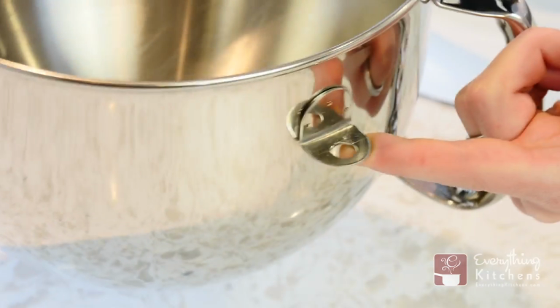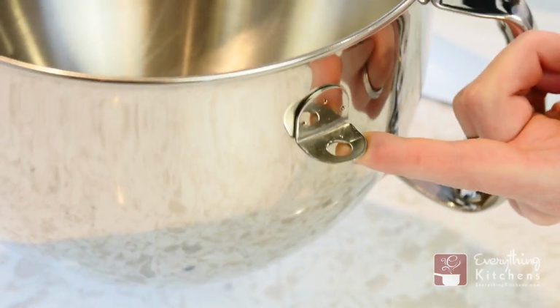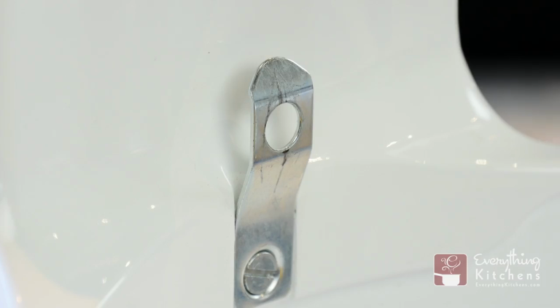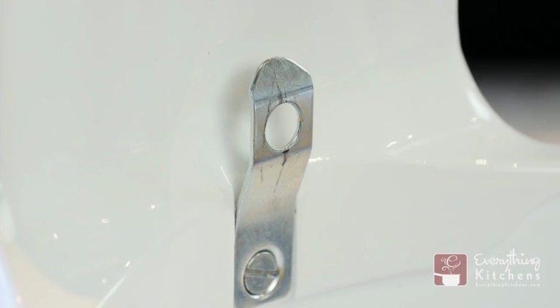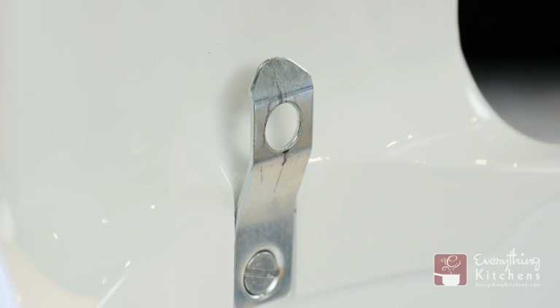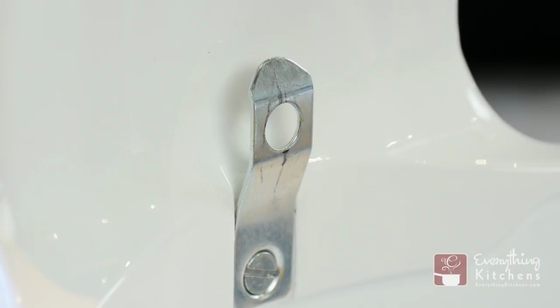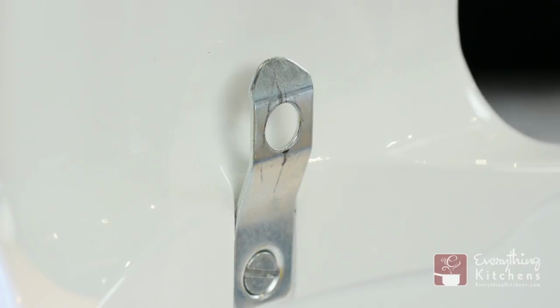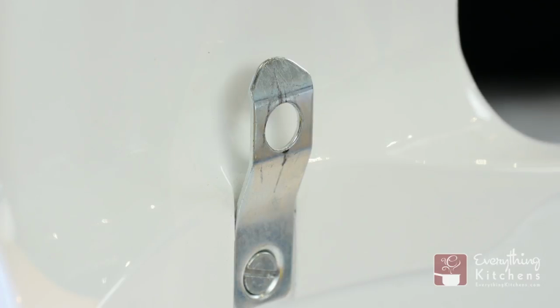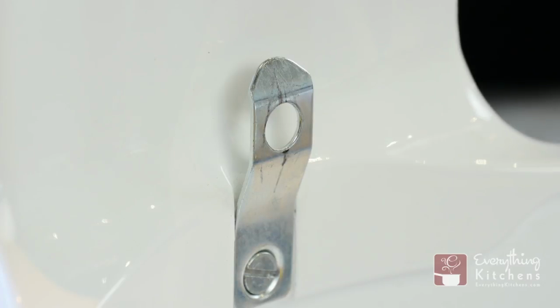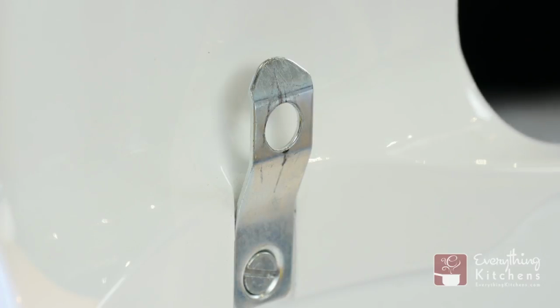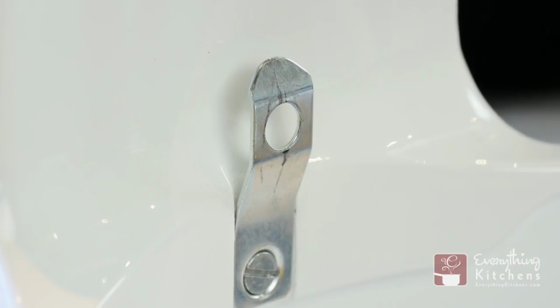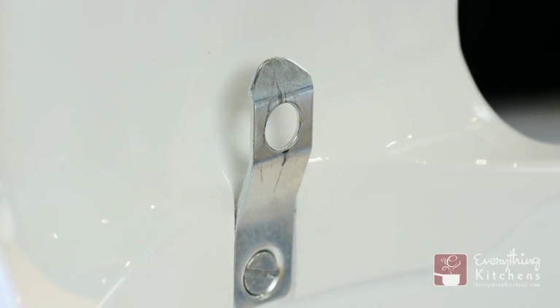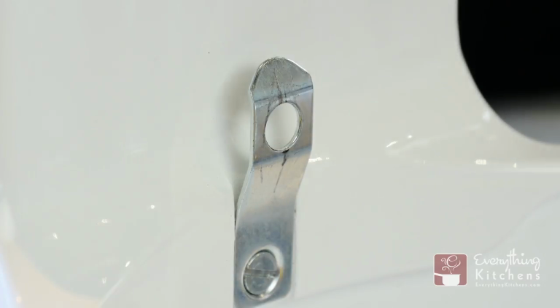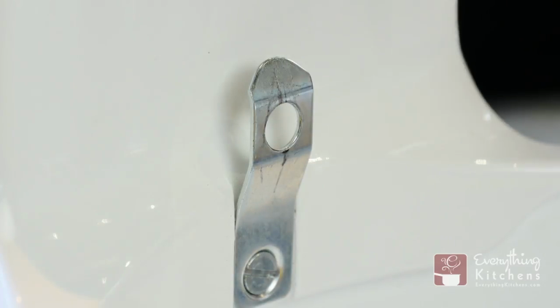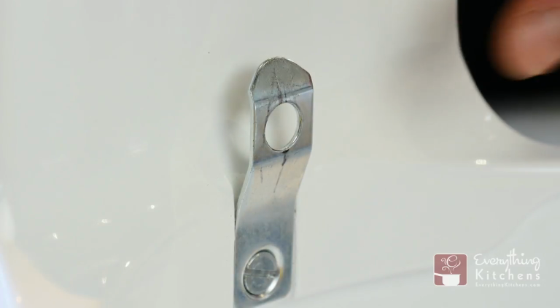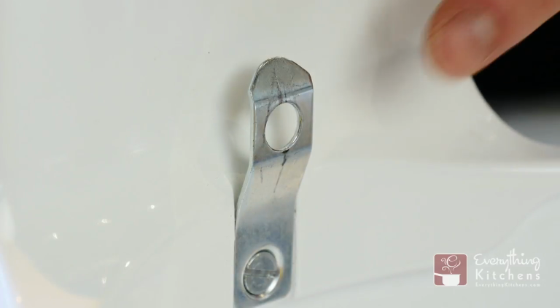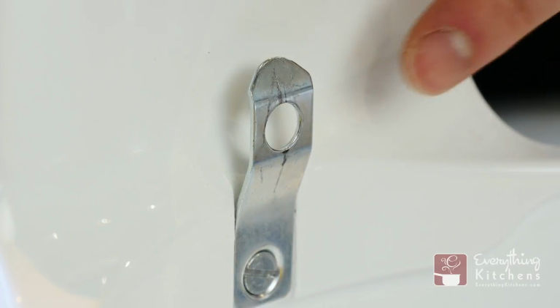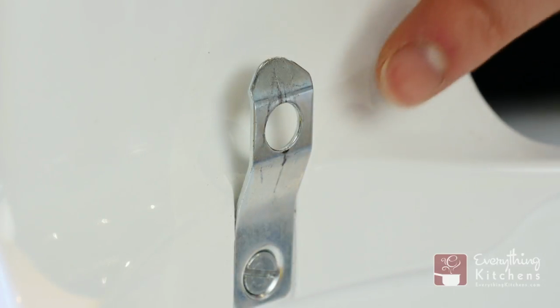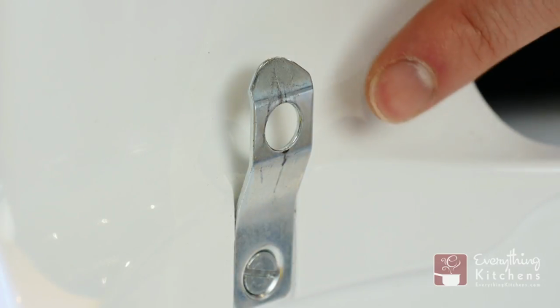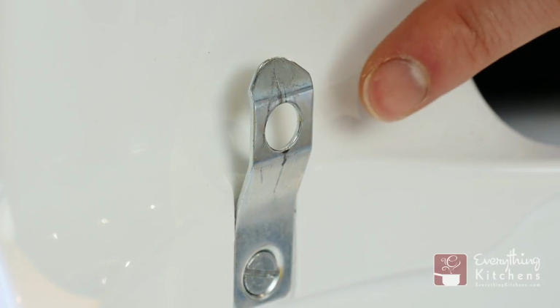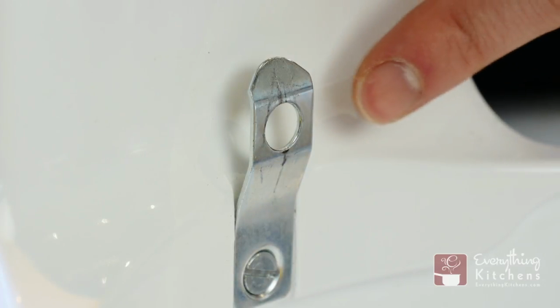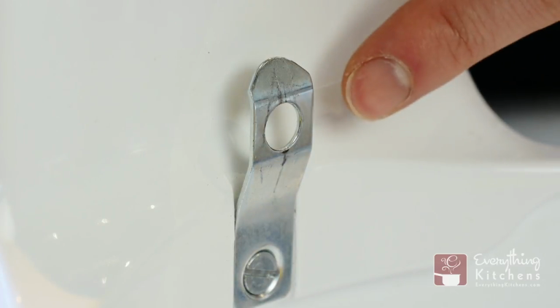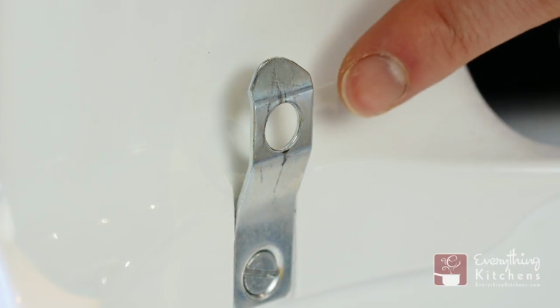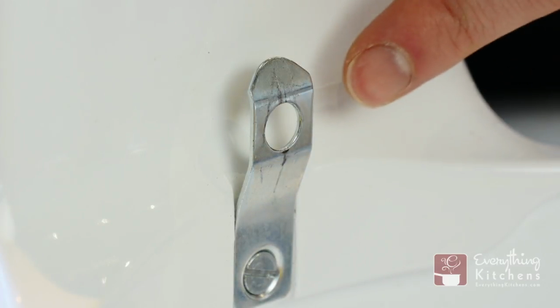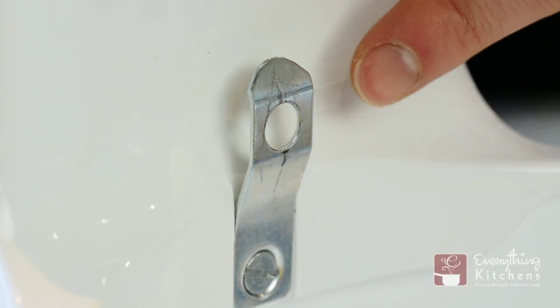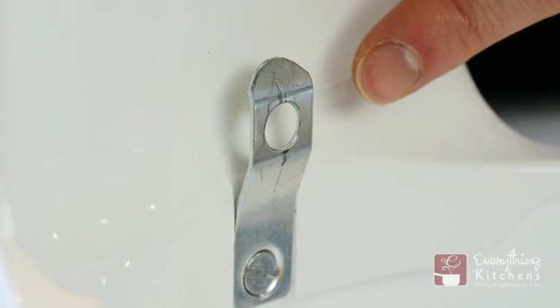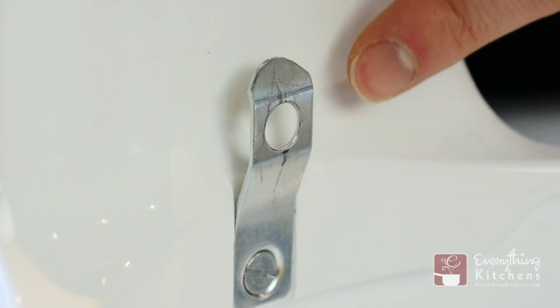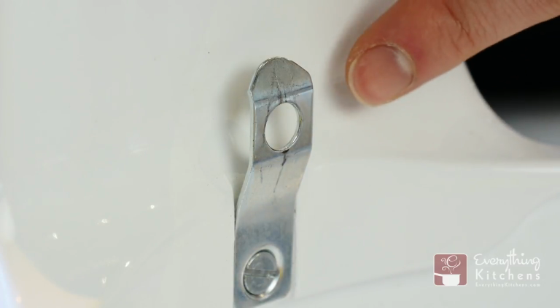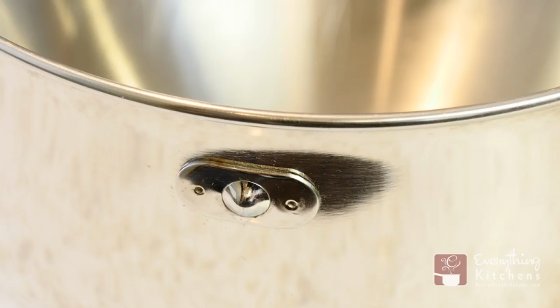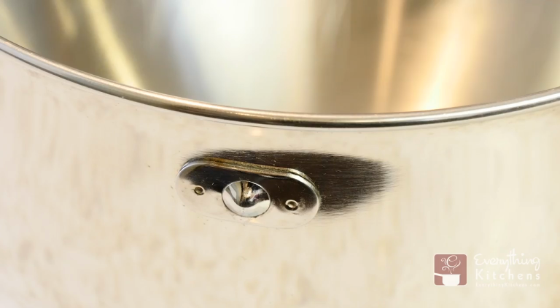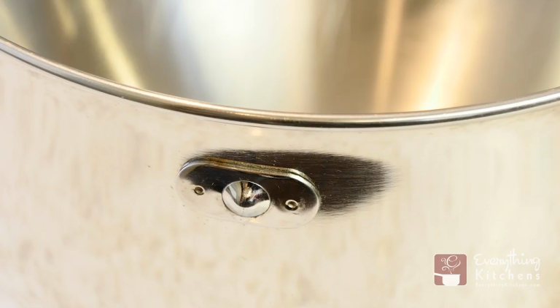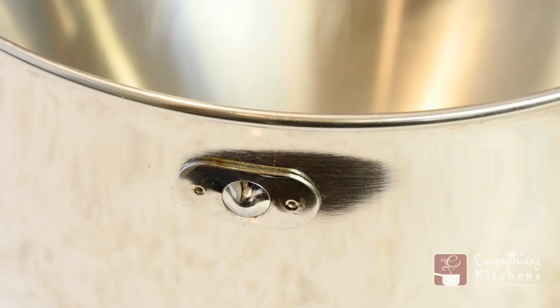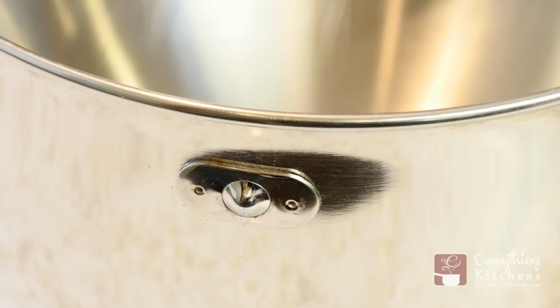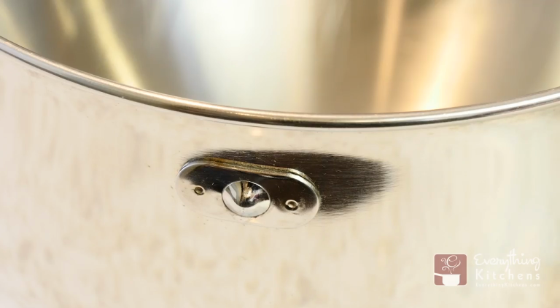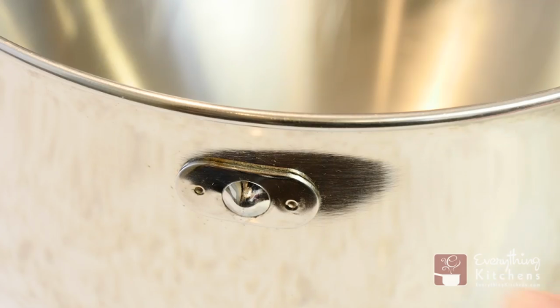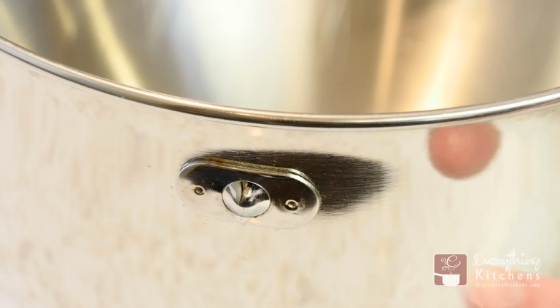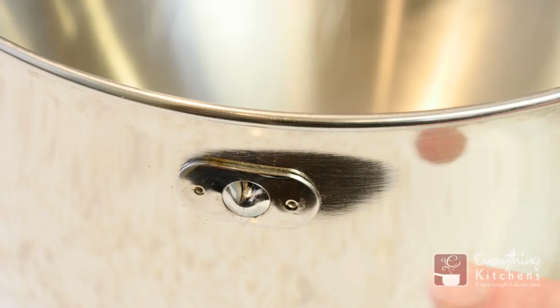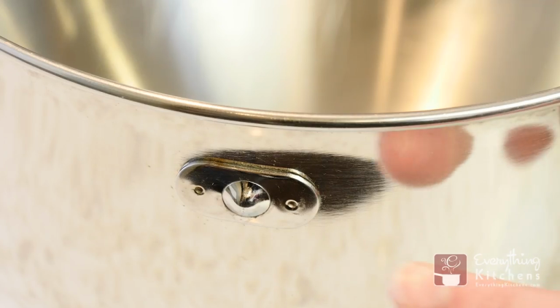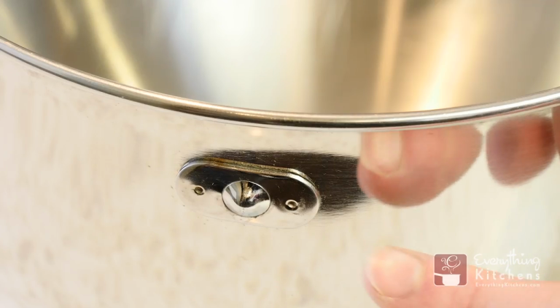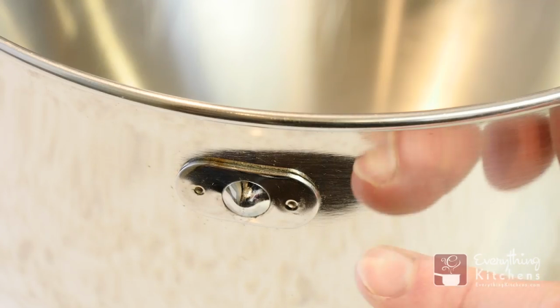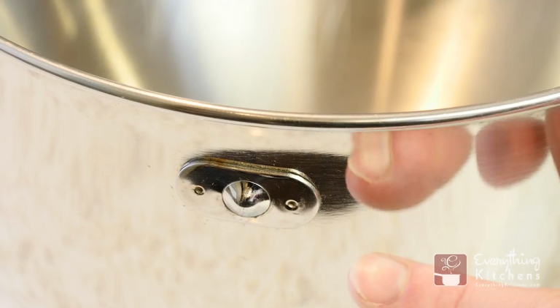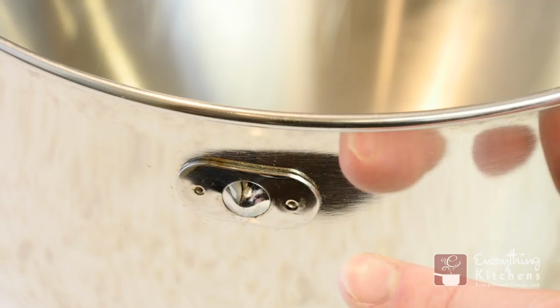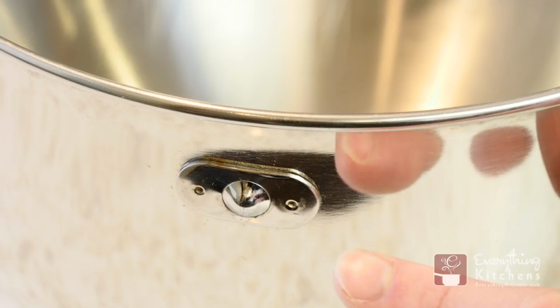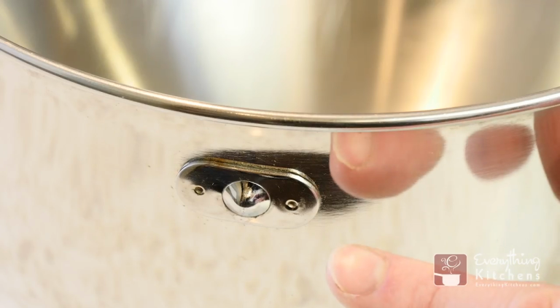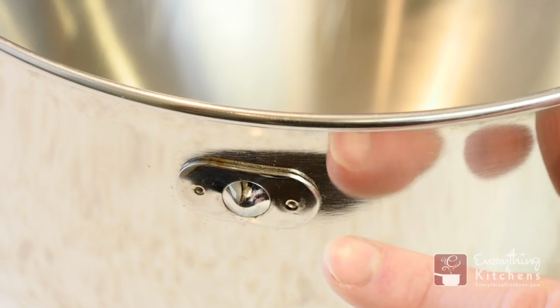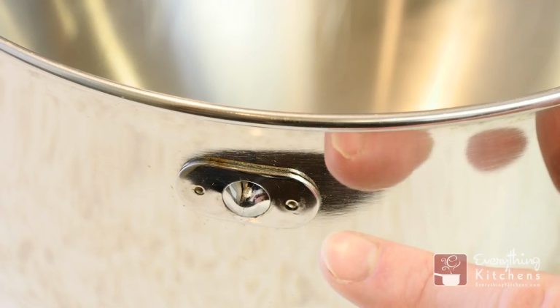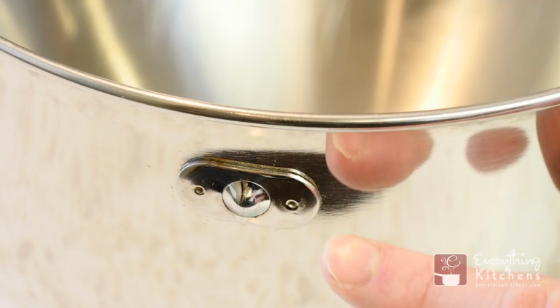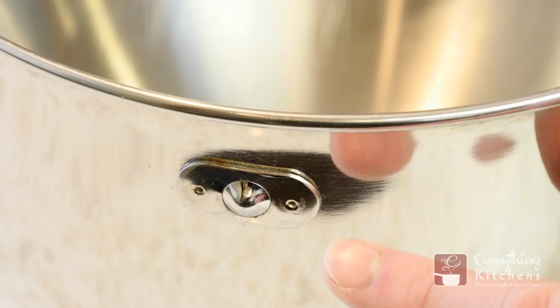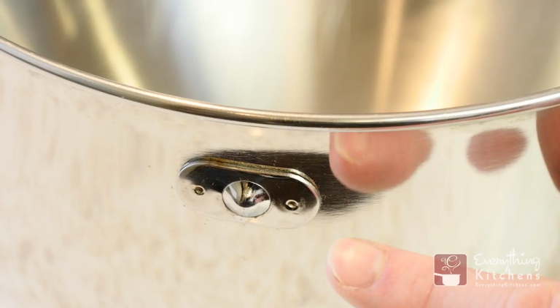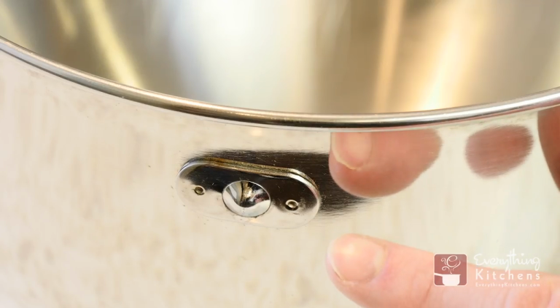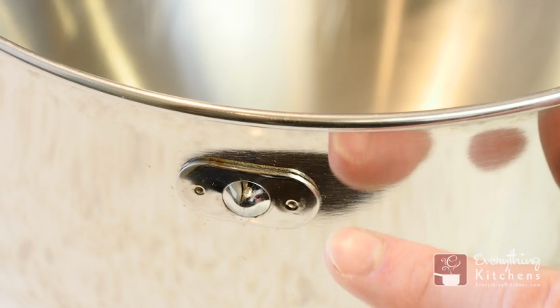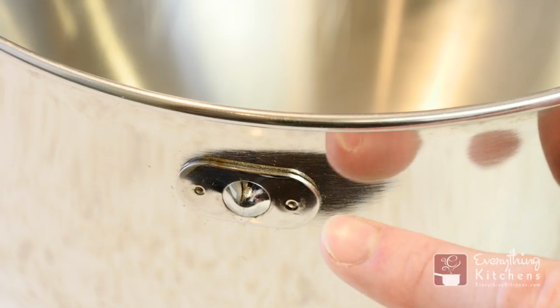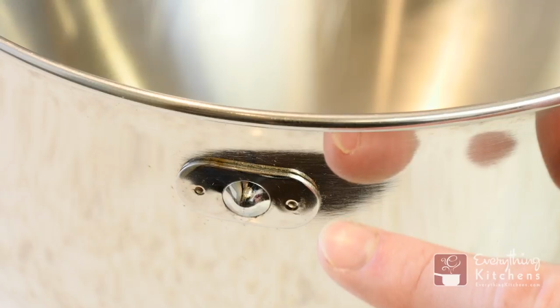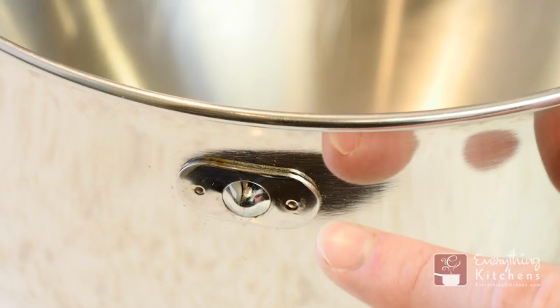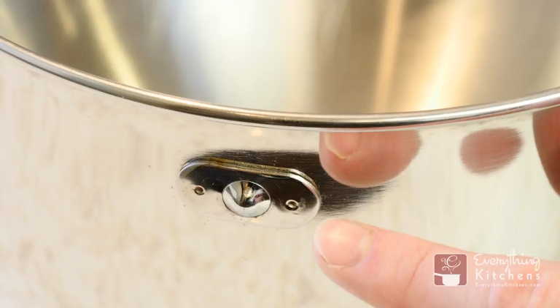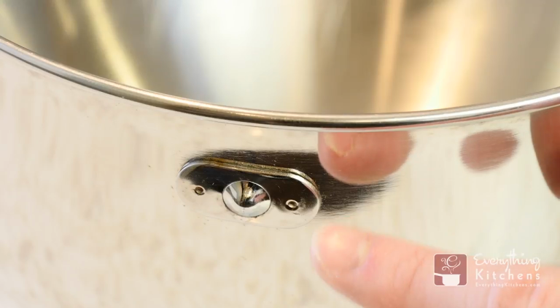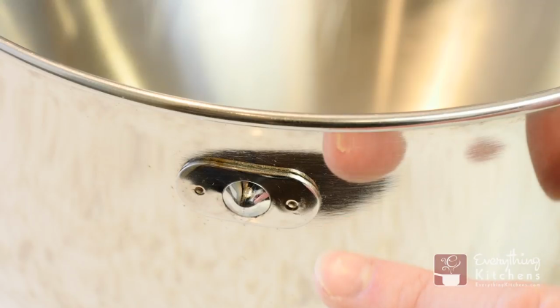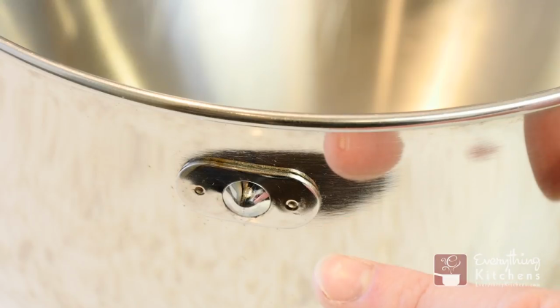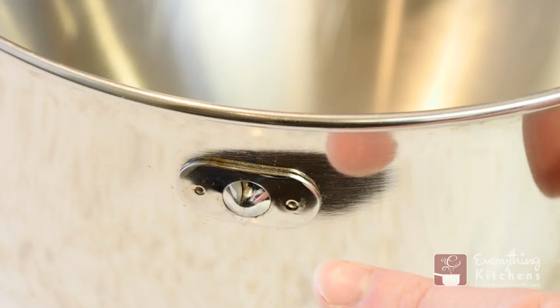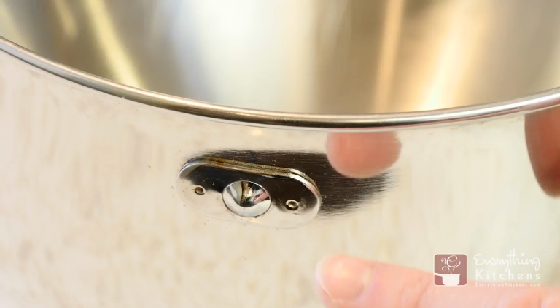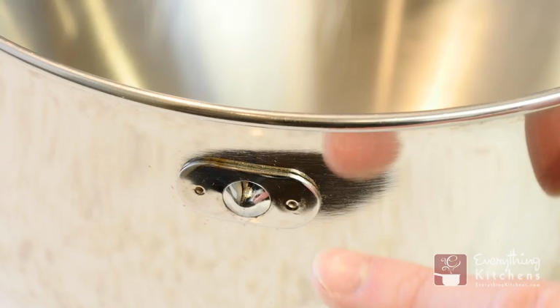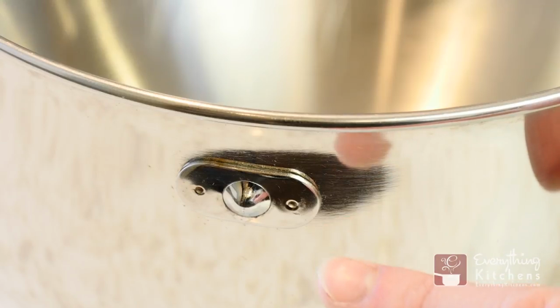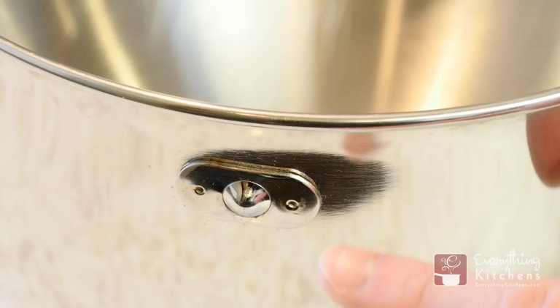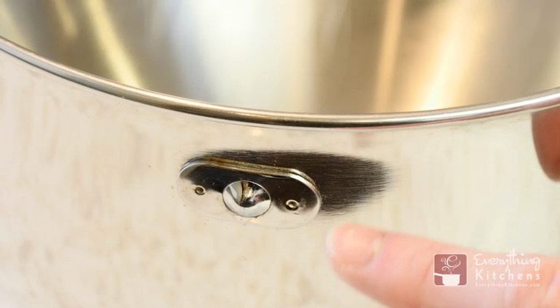On the neck of the mixer you'll see the spring latch. On the back side of the bowl there'll be a small nub that will snap into the hole of the spring latch.